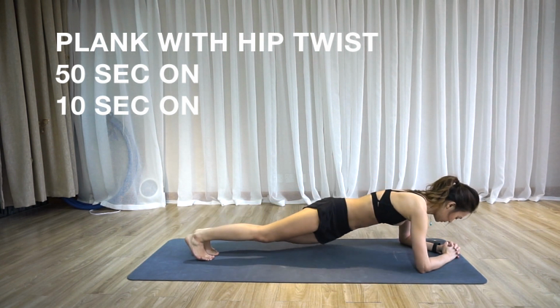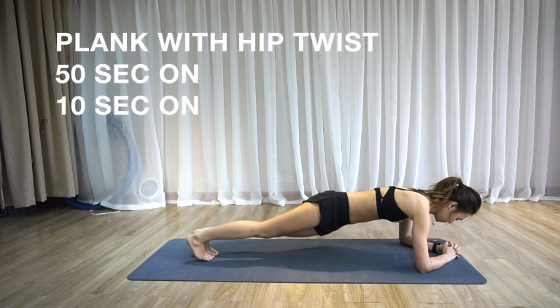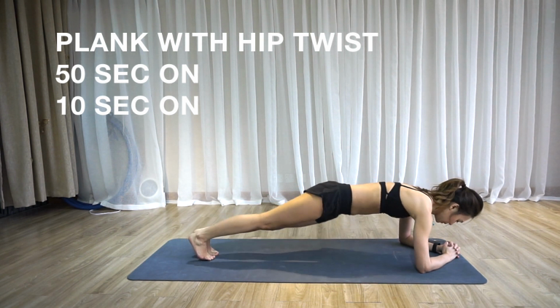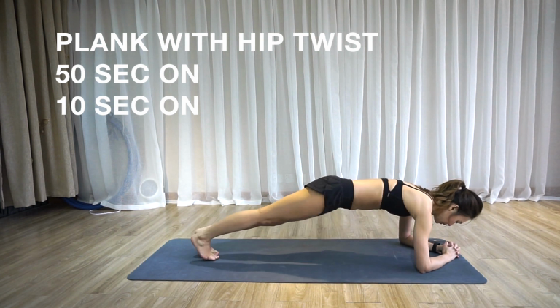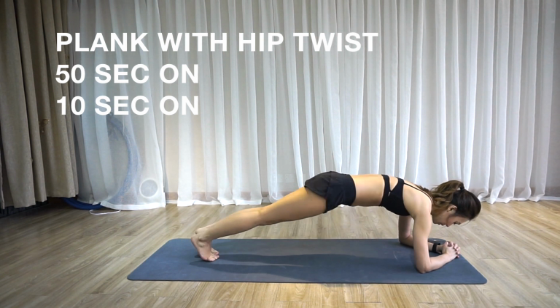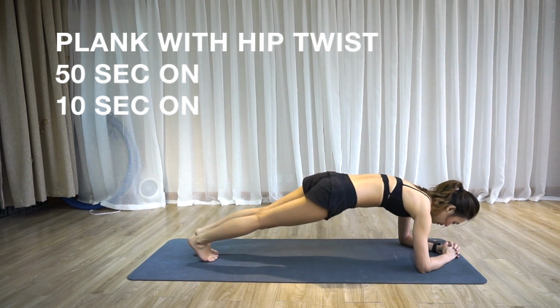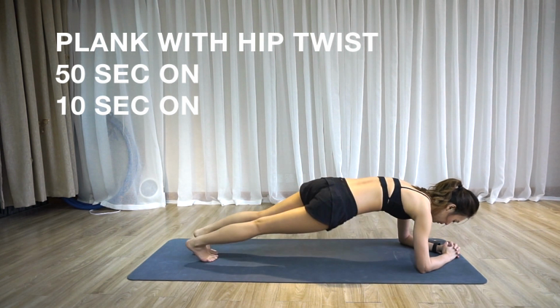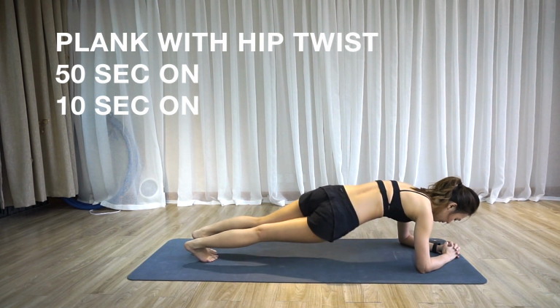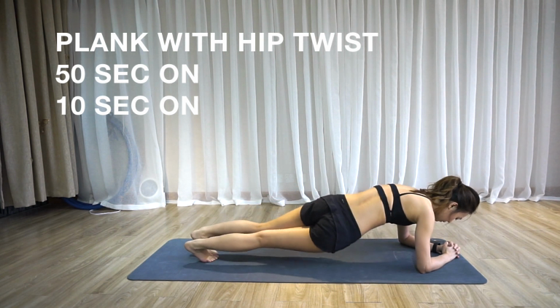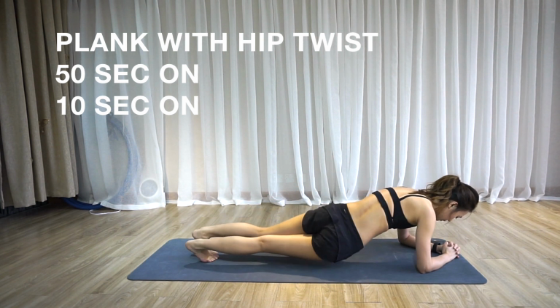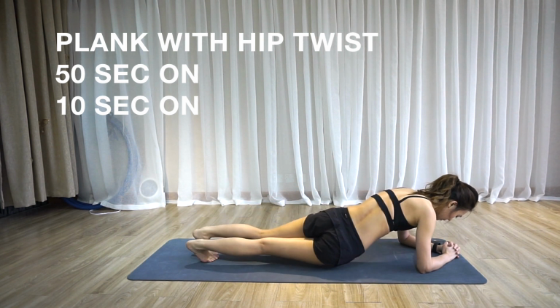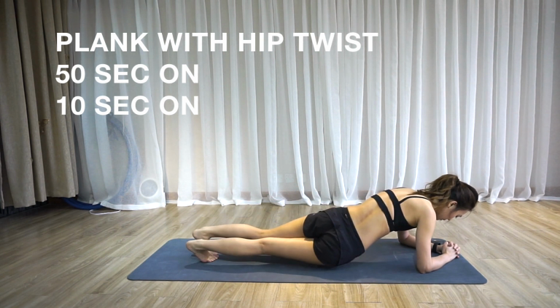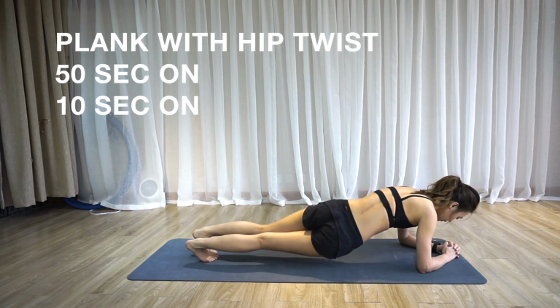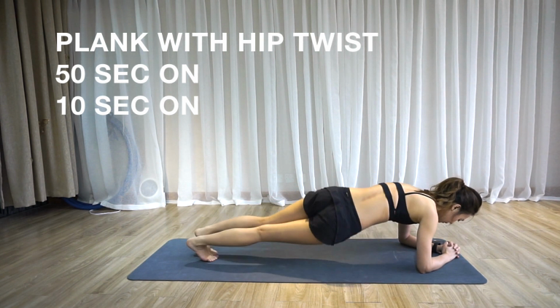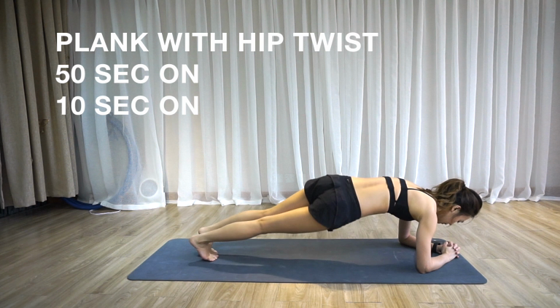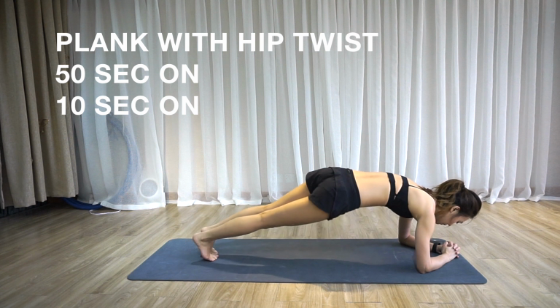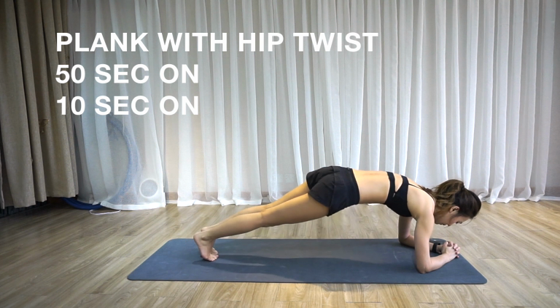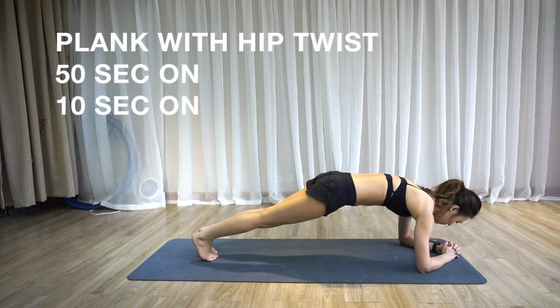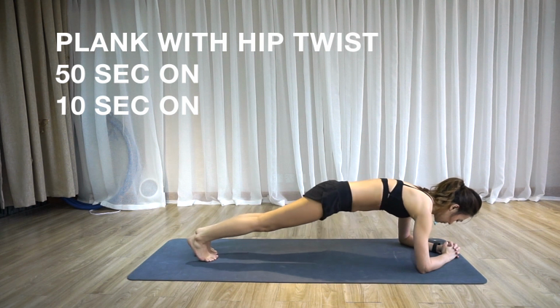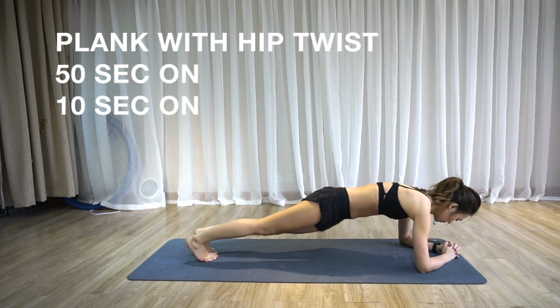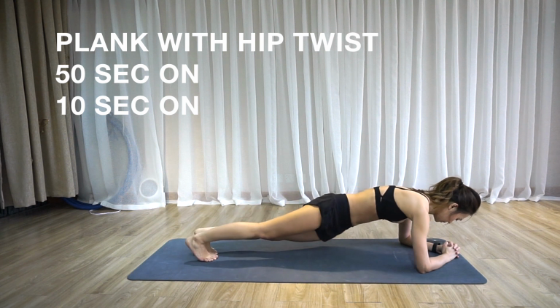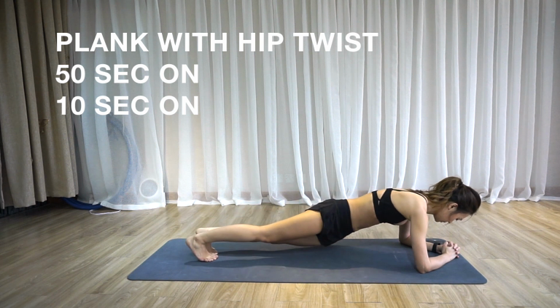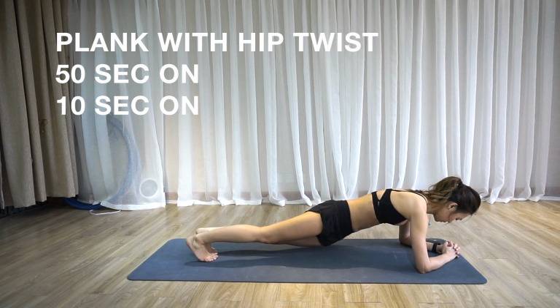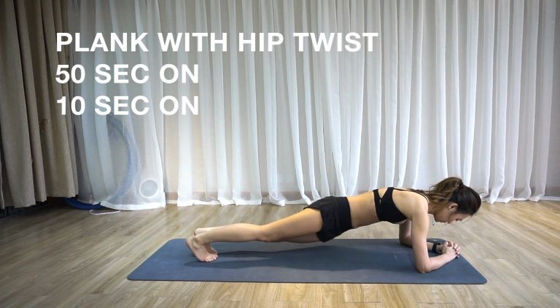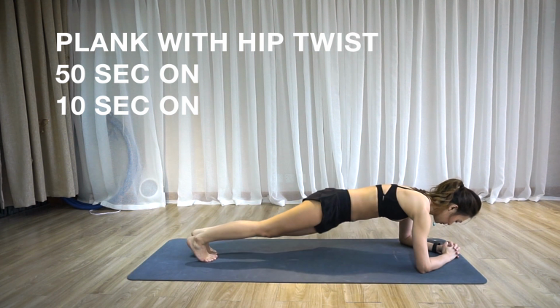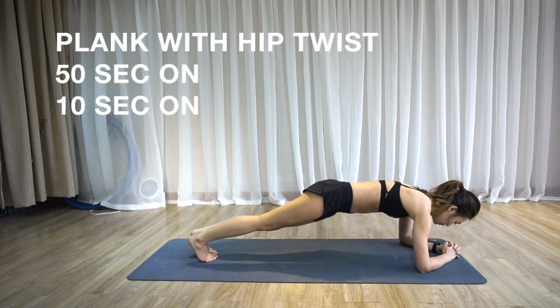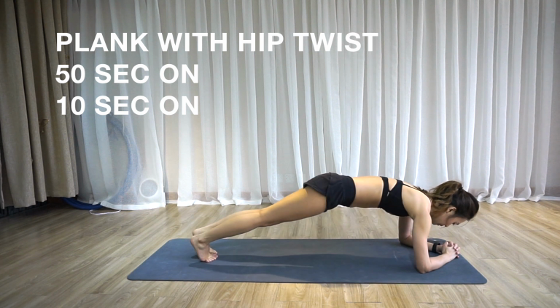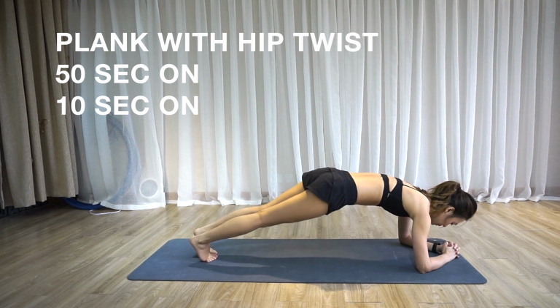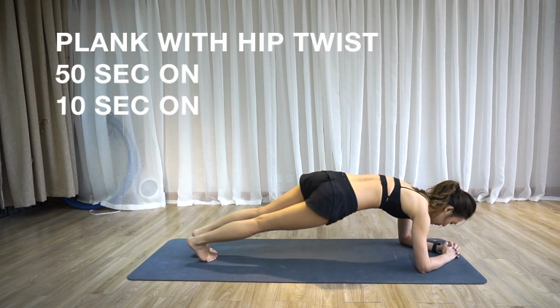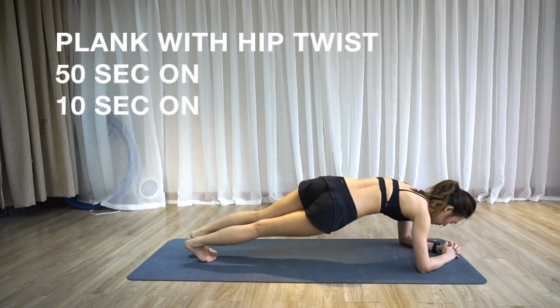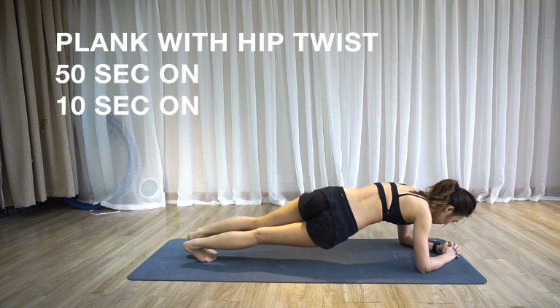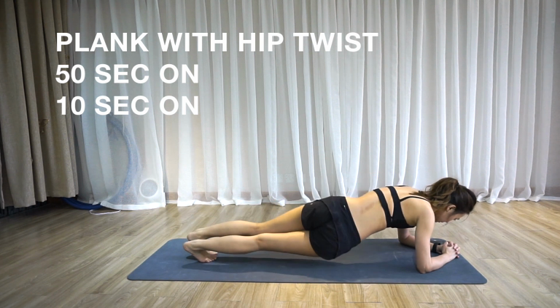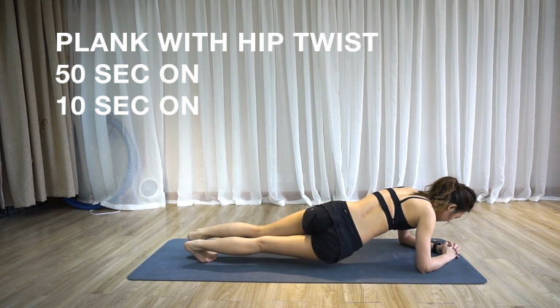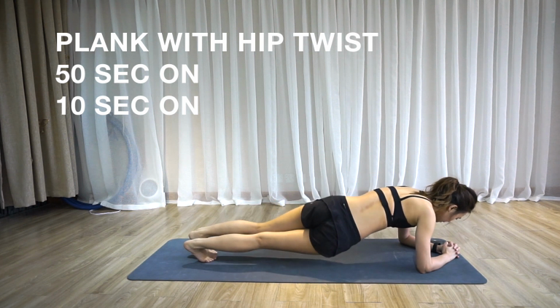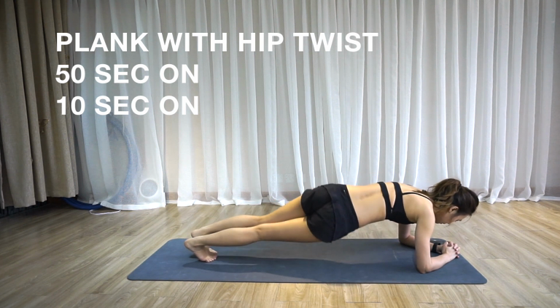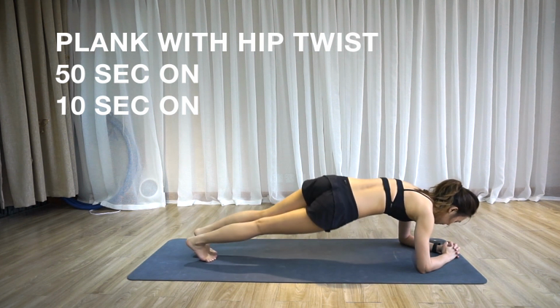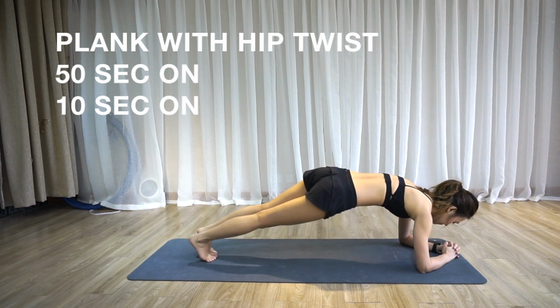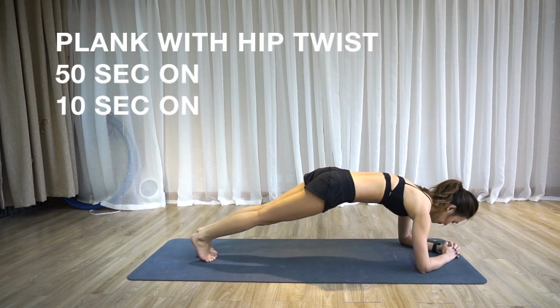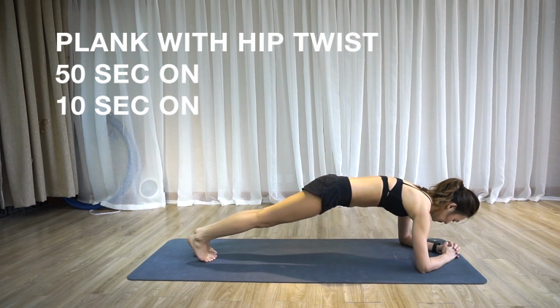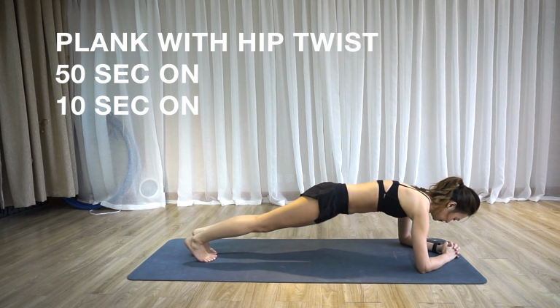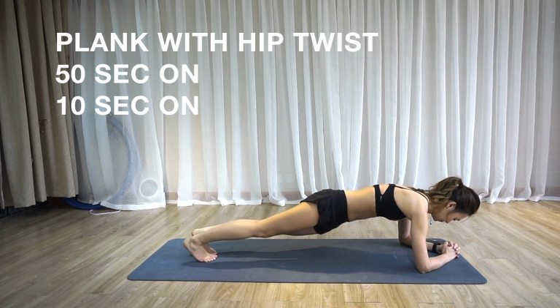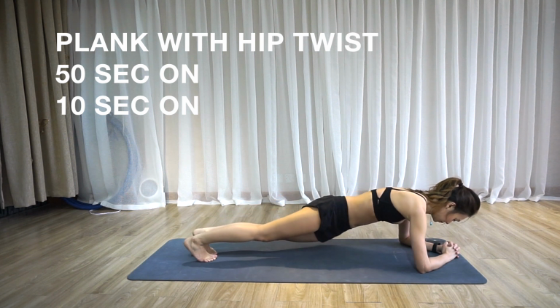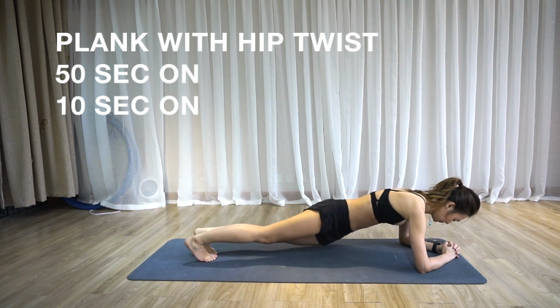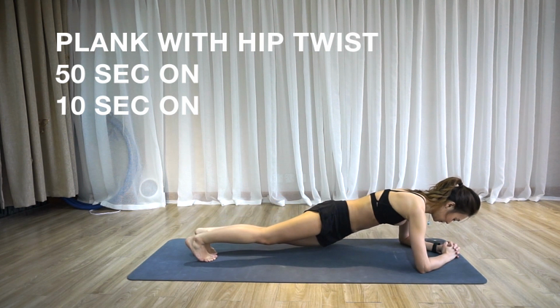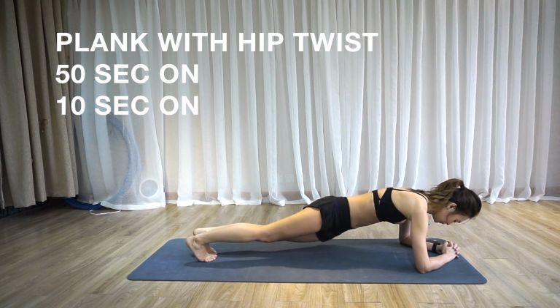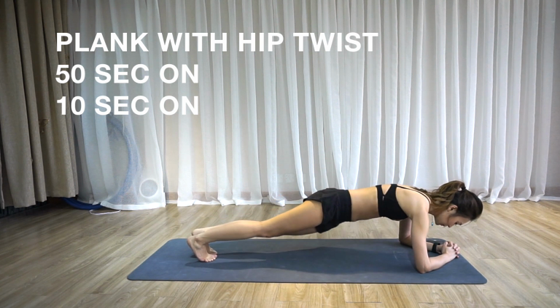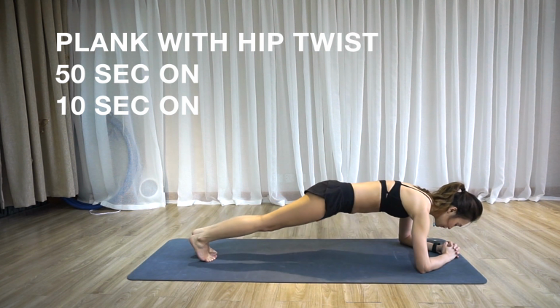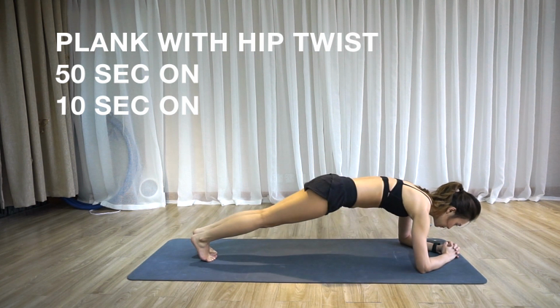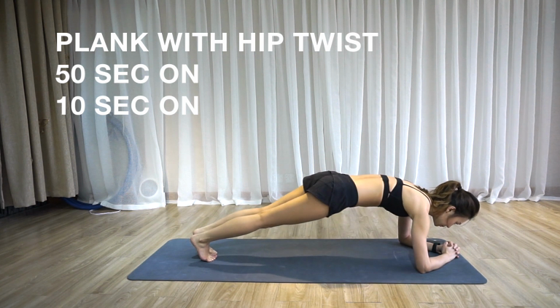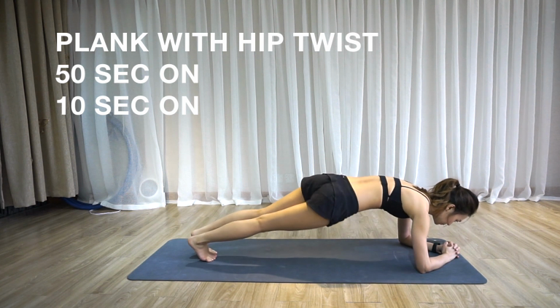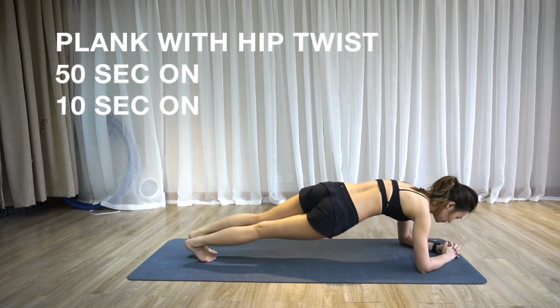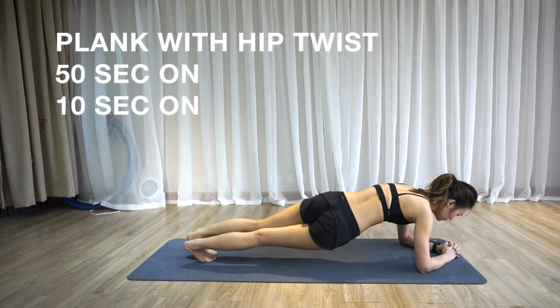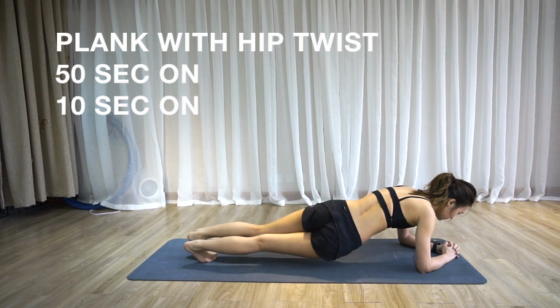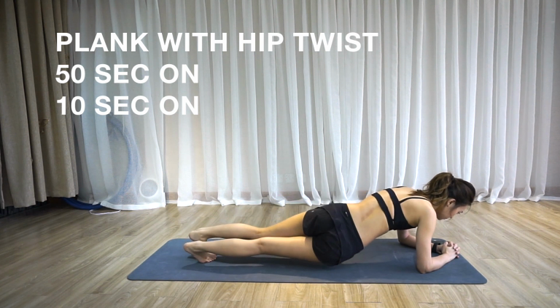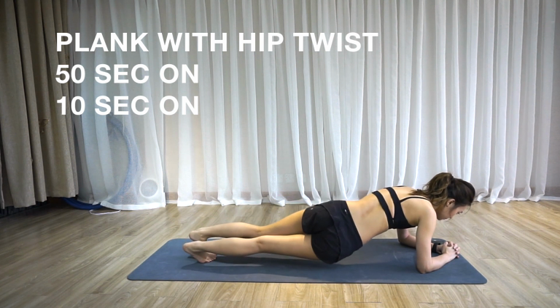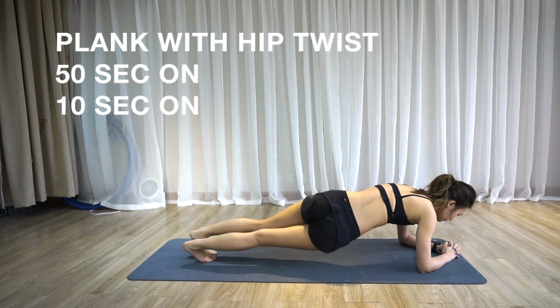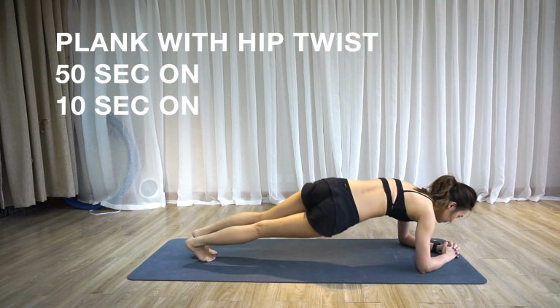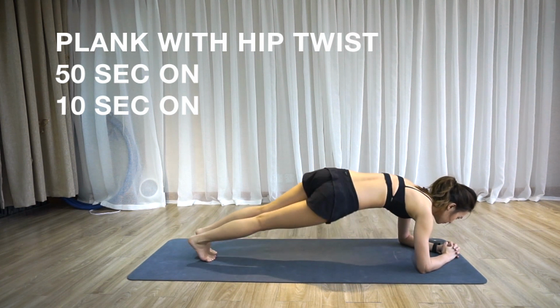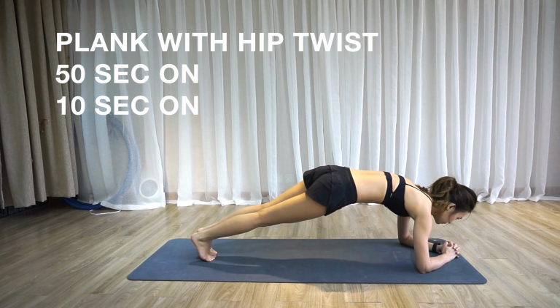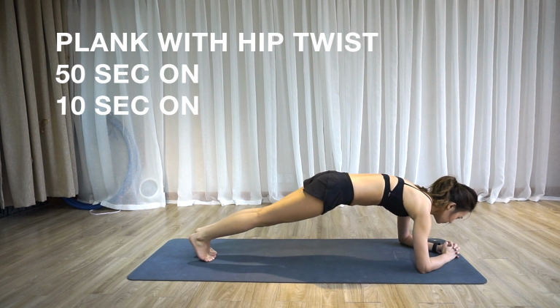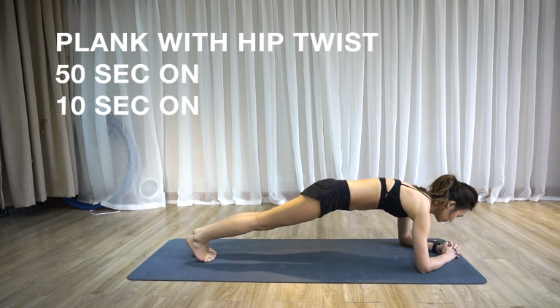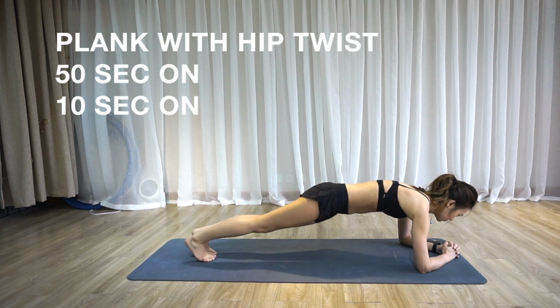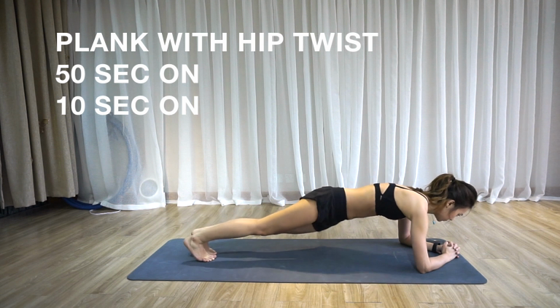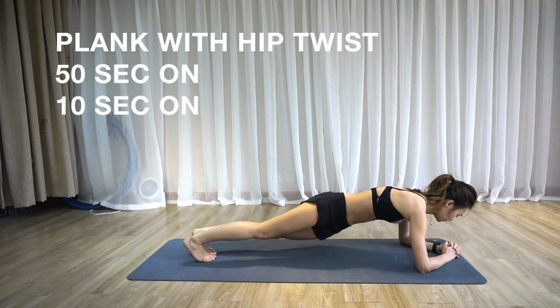And that's it. You just want to twist and make sure that you don't hurt your lower back as well. Keep everything nice and firm.